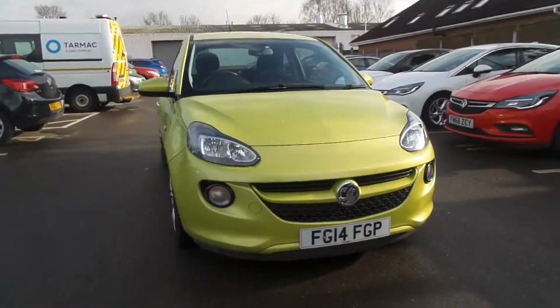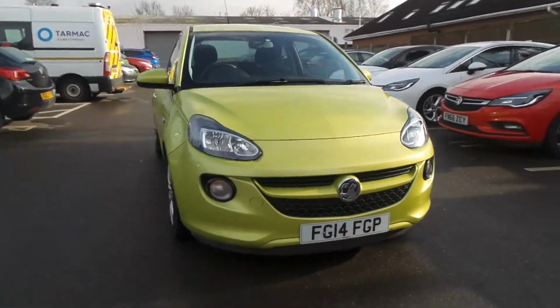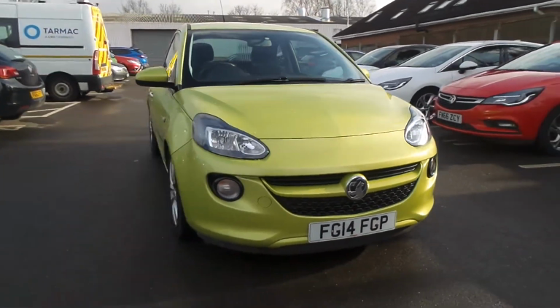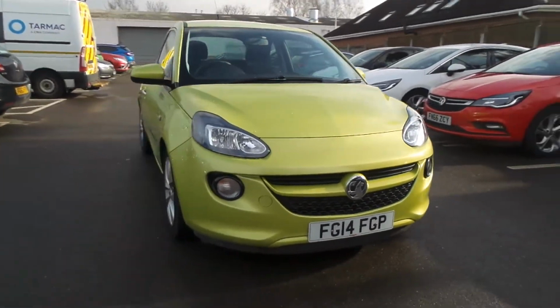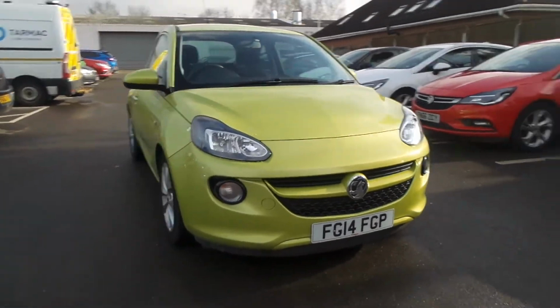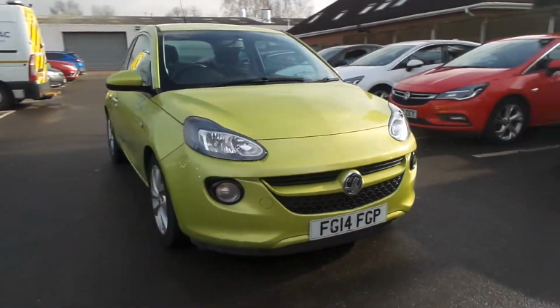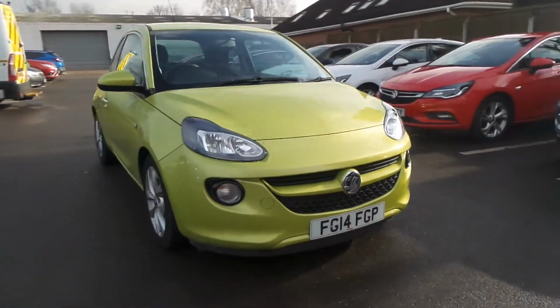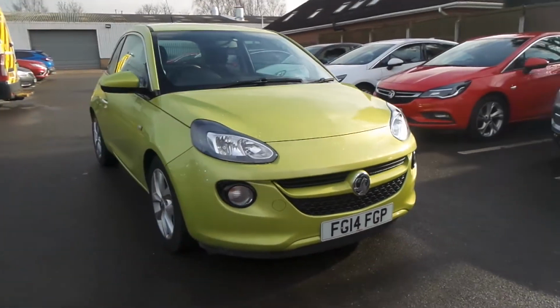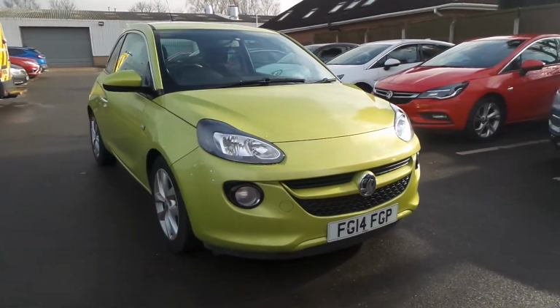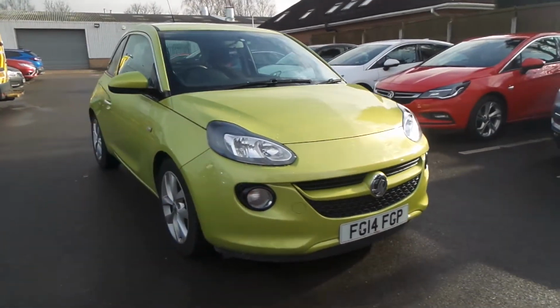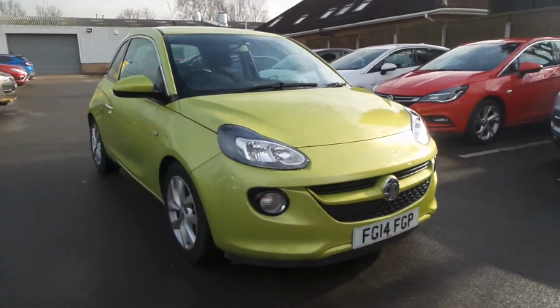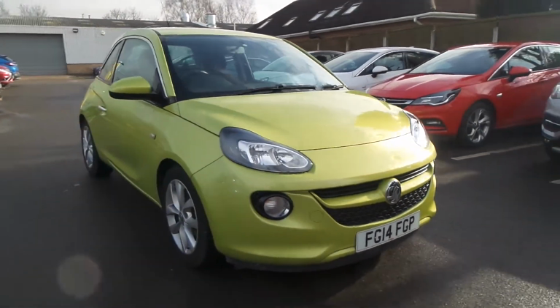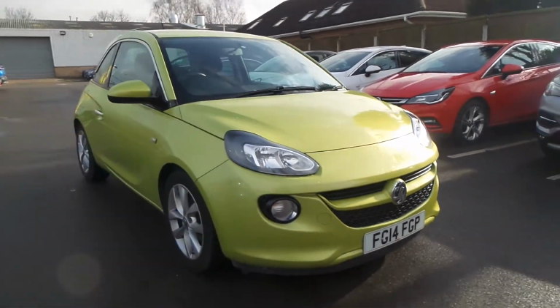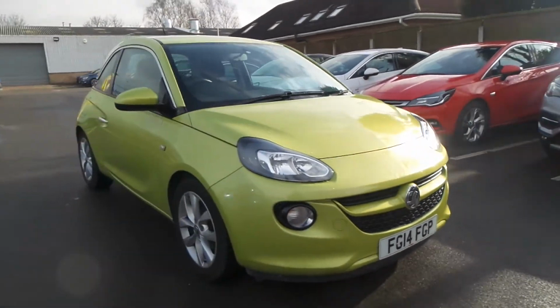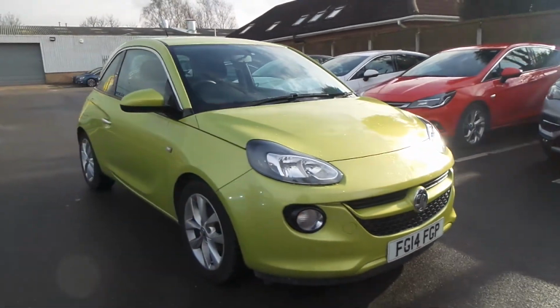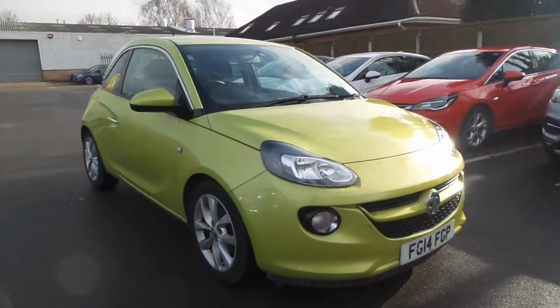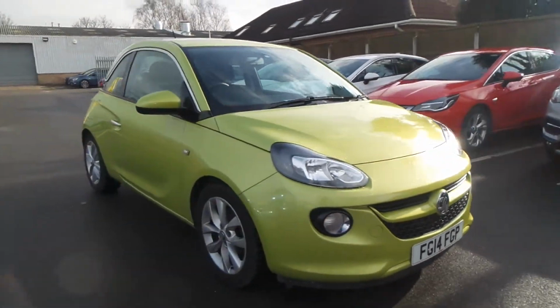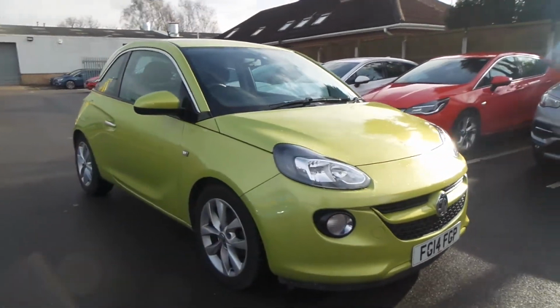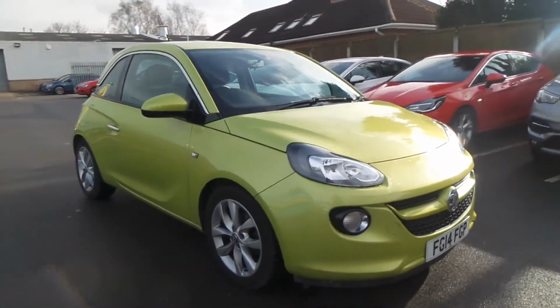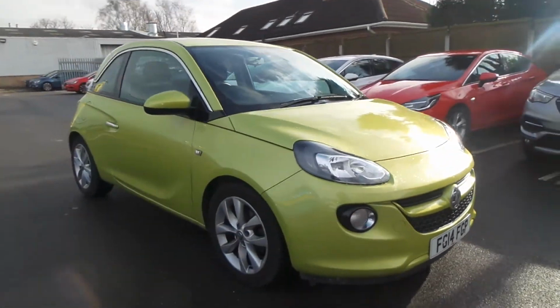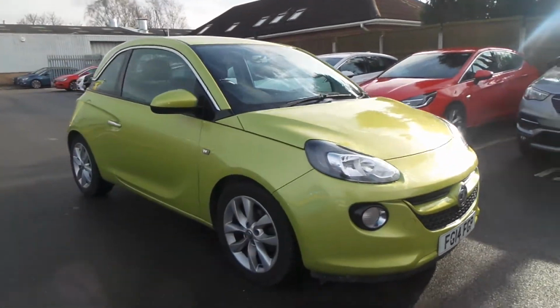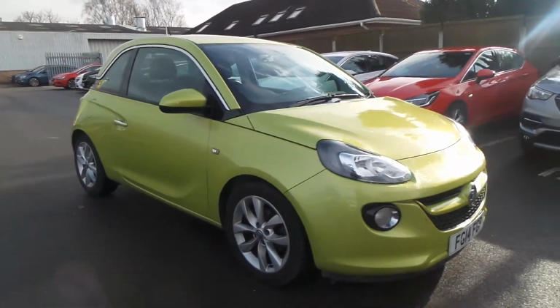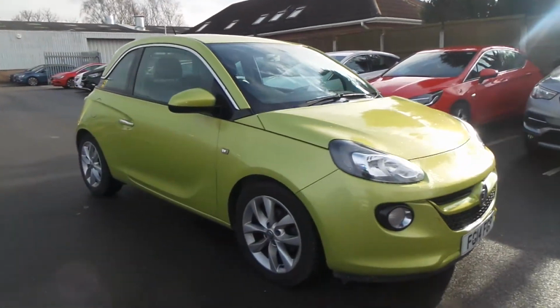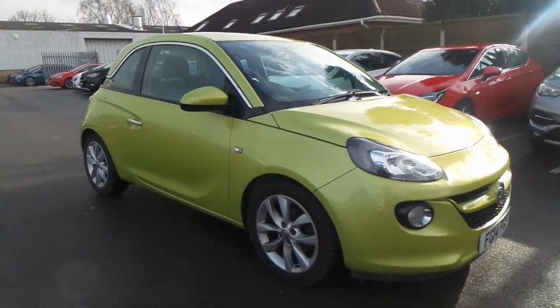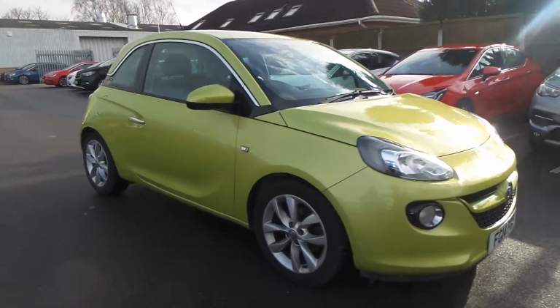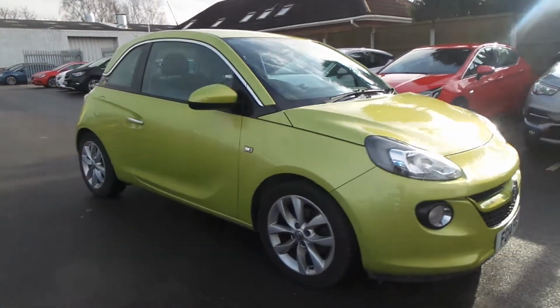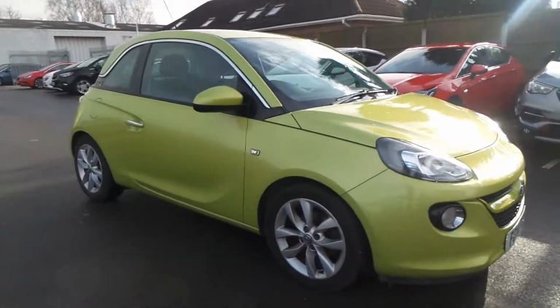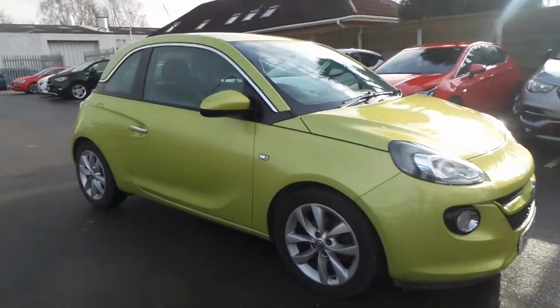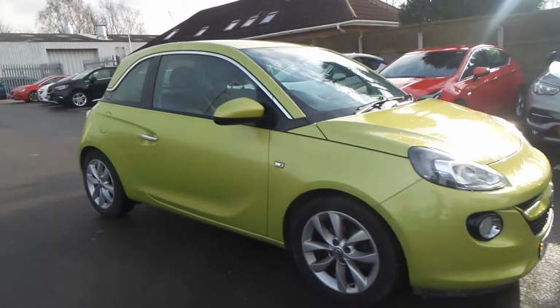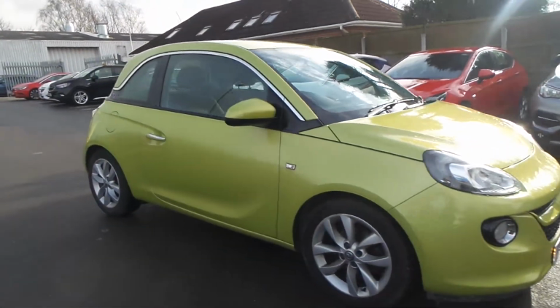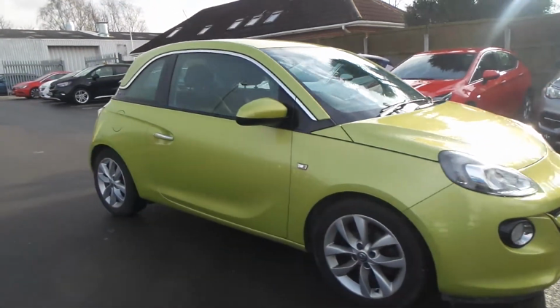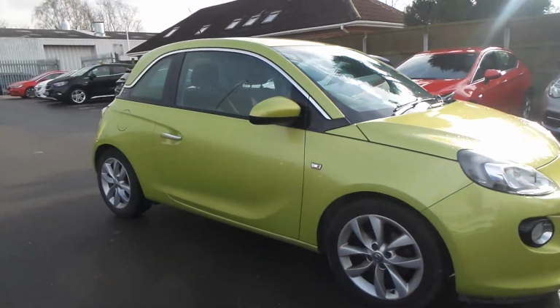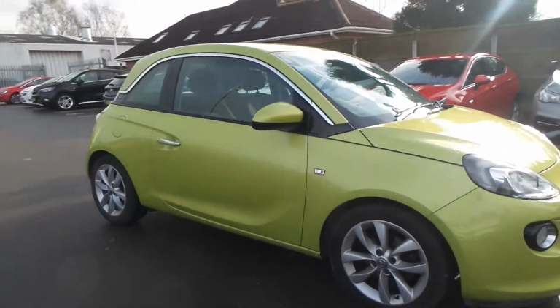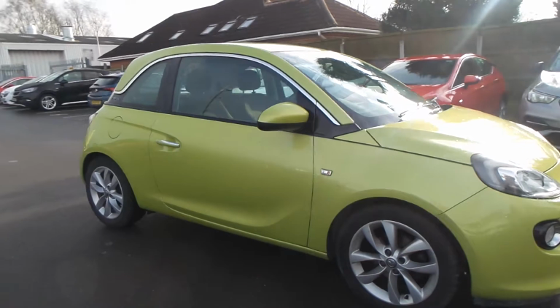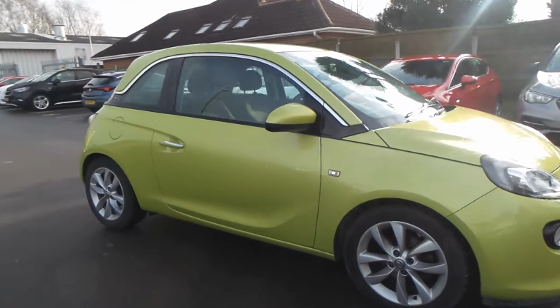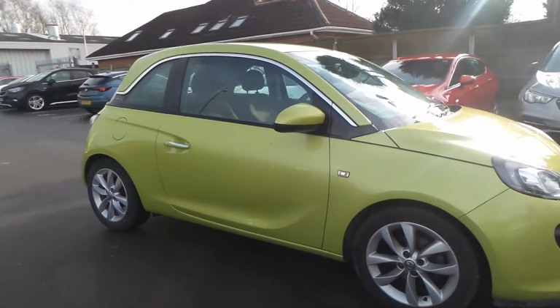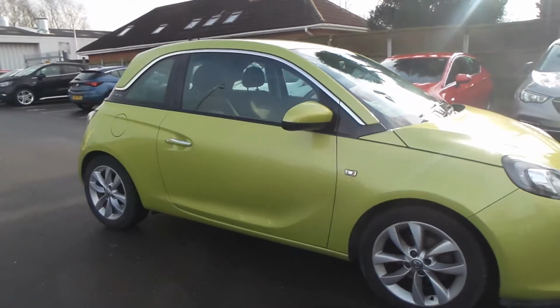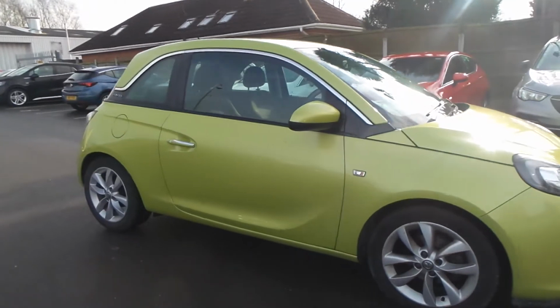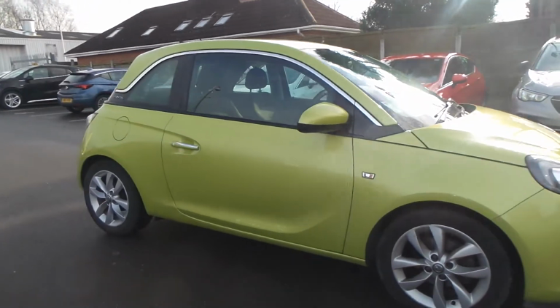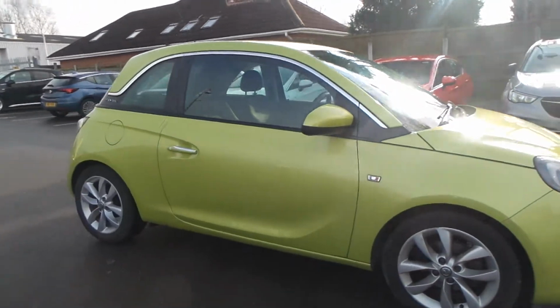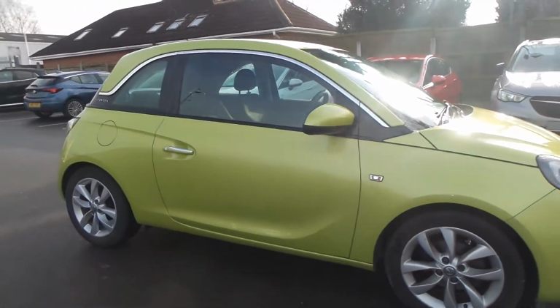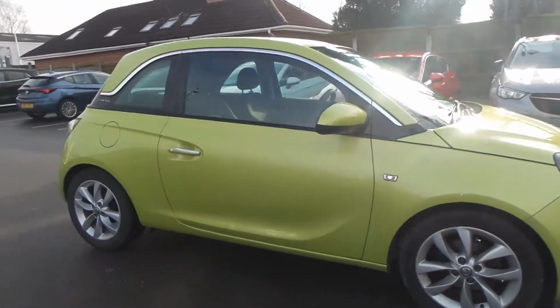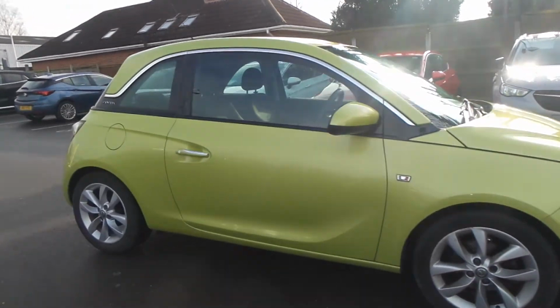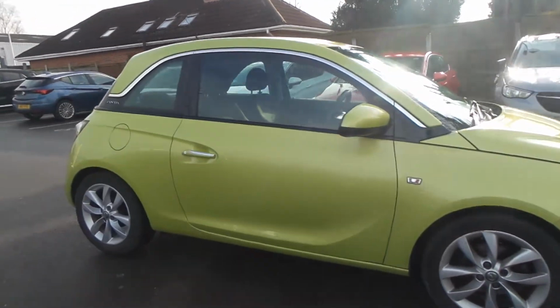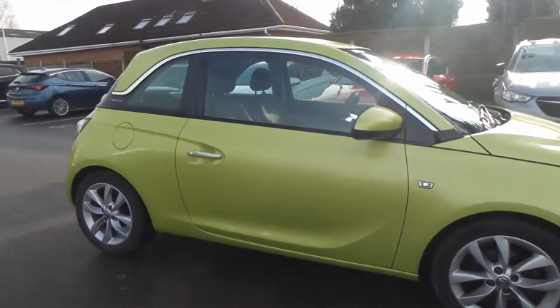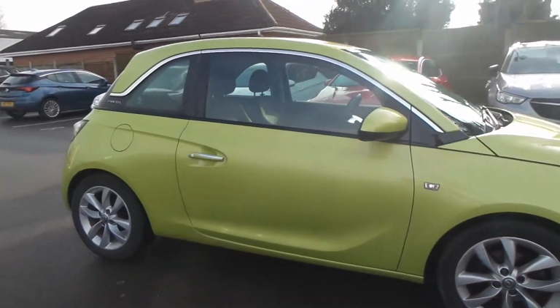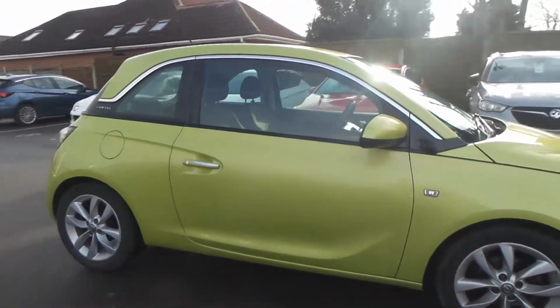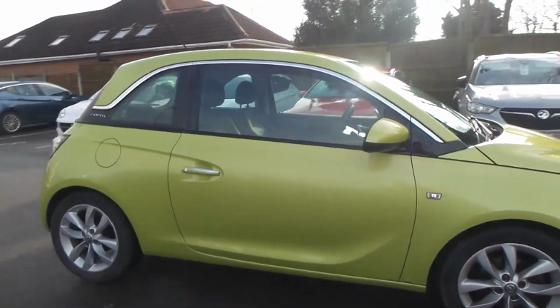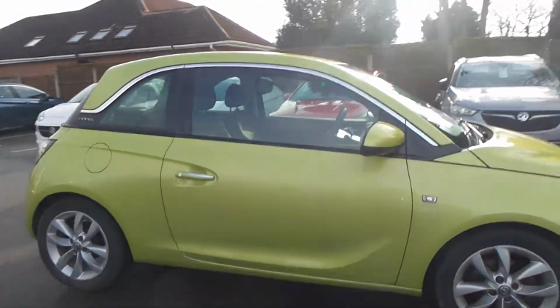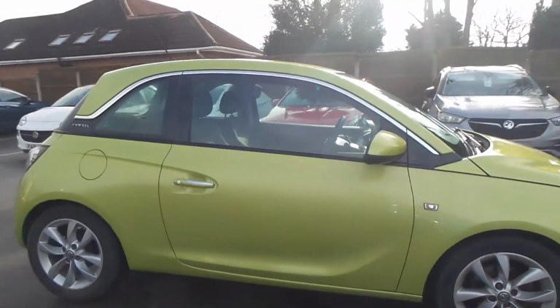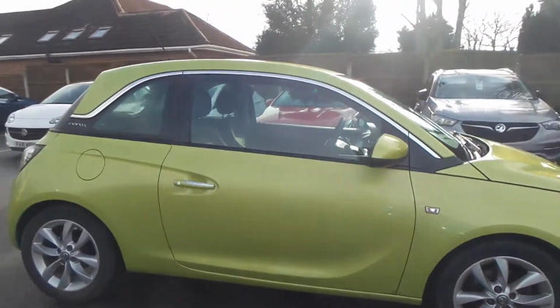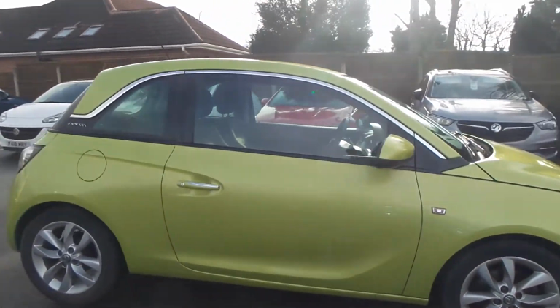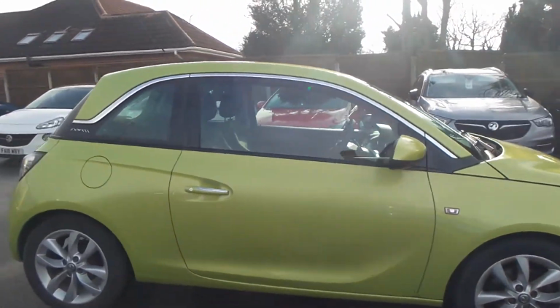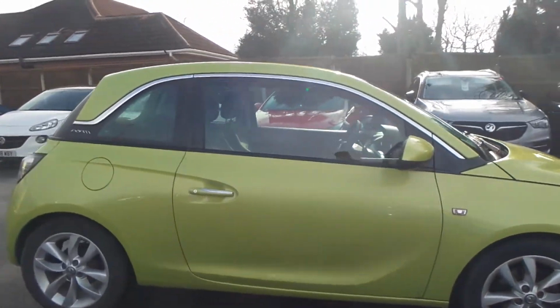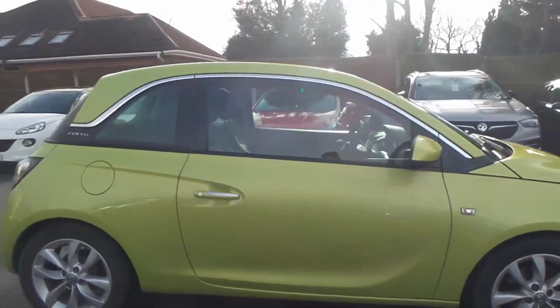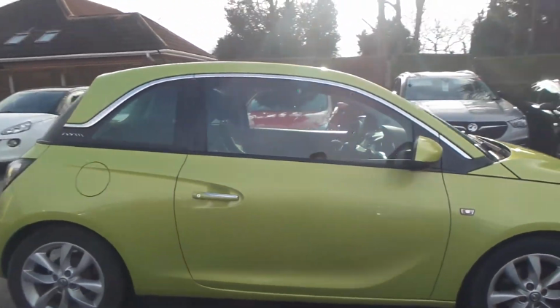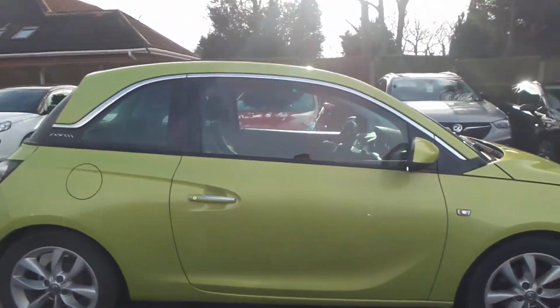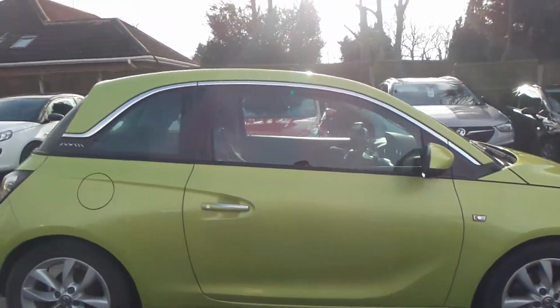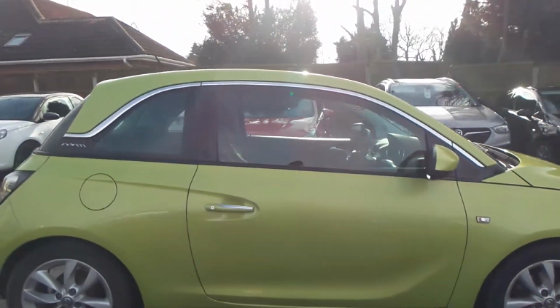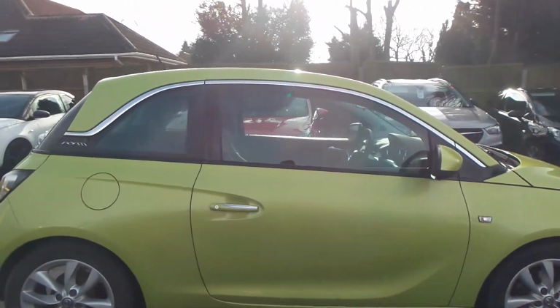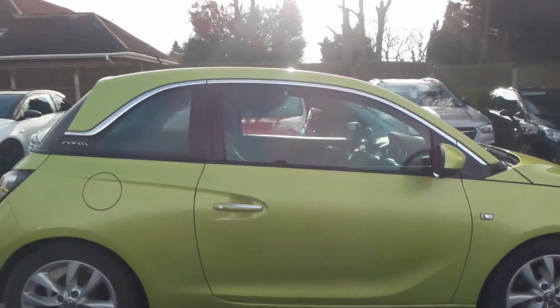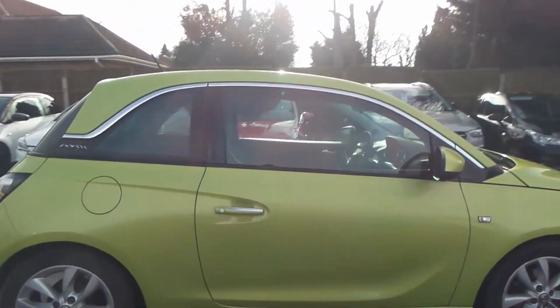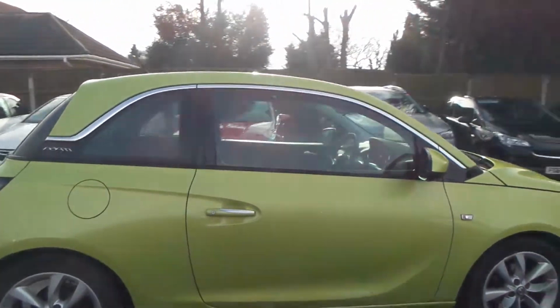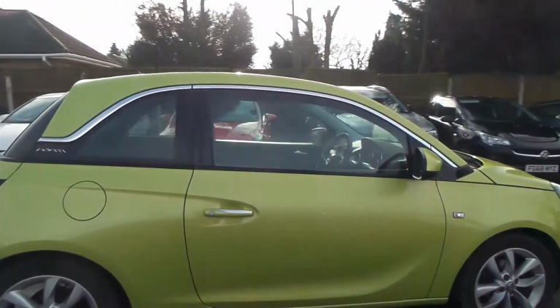Welcome to Pentagon in Mansfield. This is our 2014 Vauxhall Adam Jam. It has a 1.2 litre petrol engine.